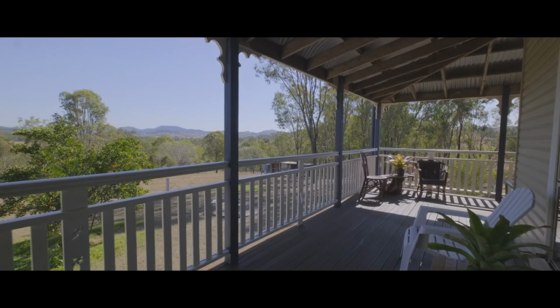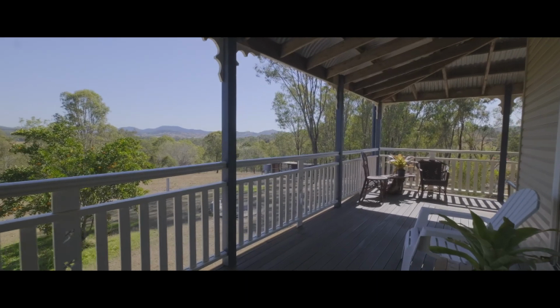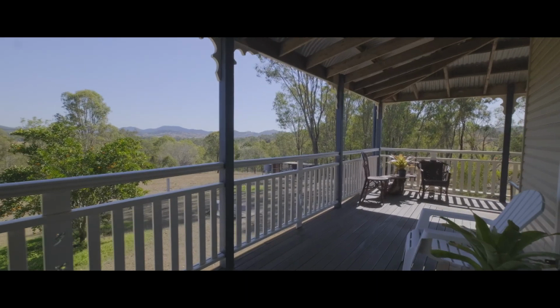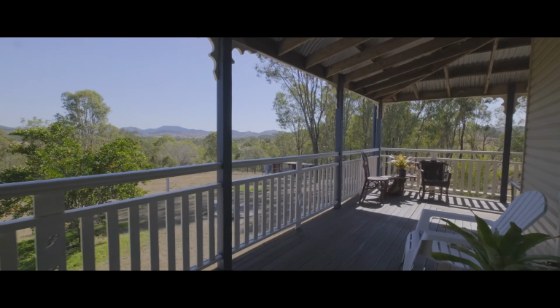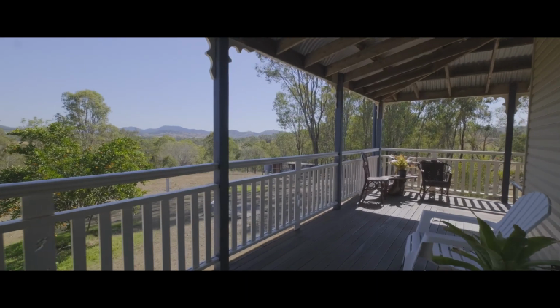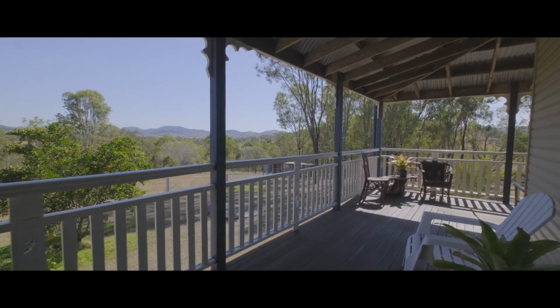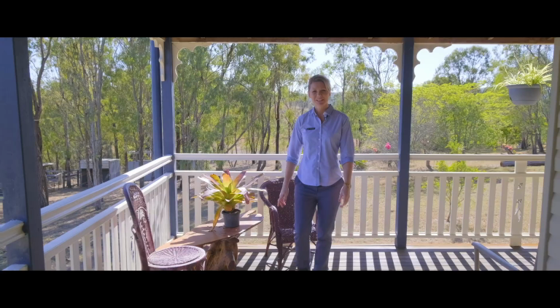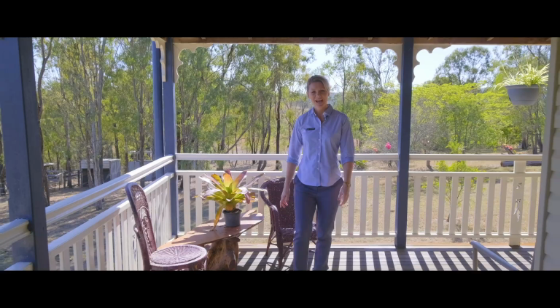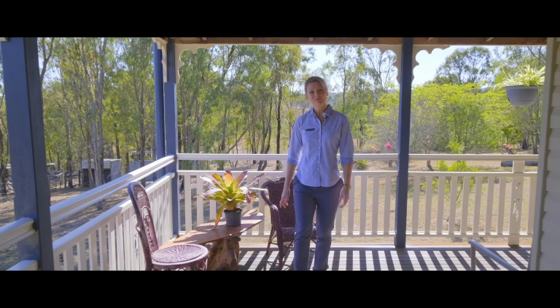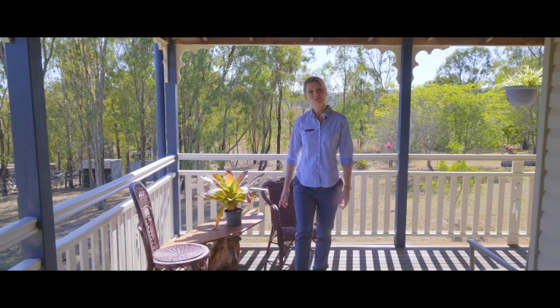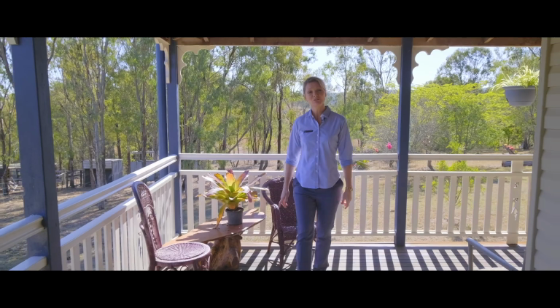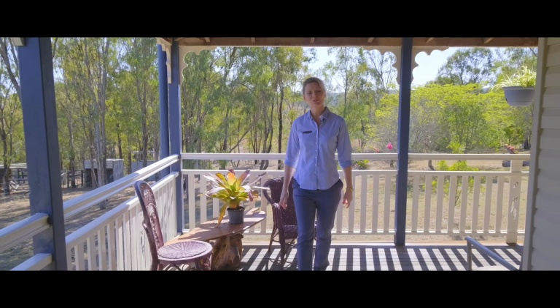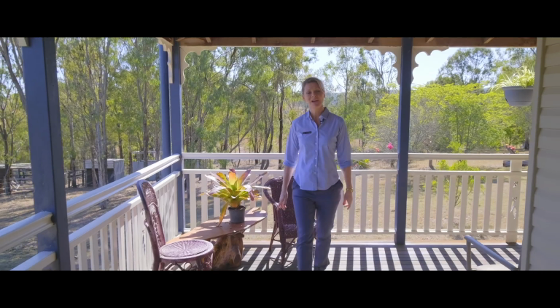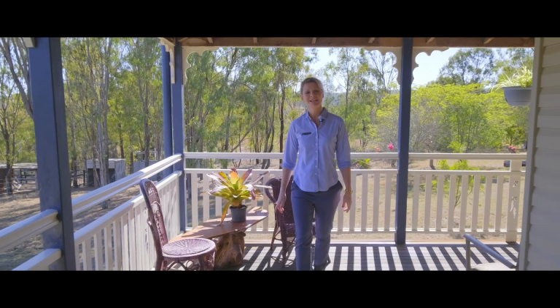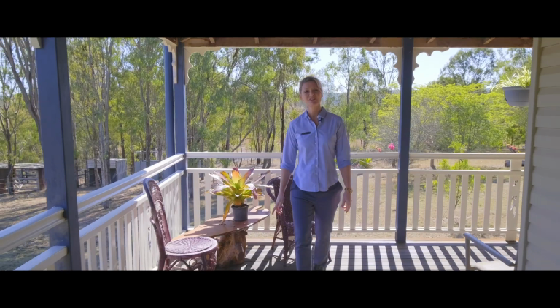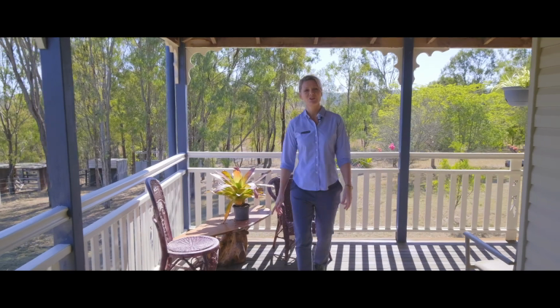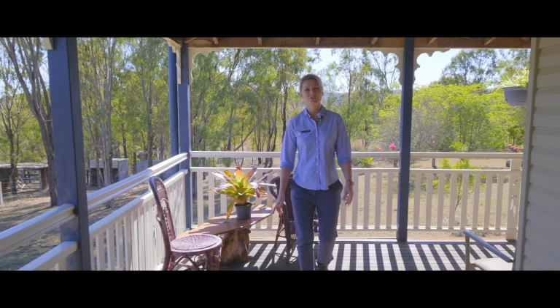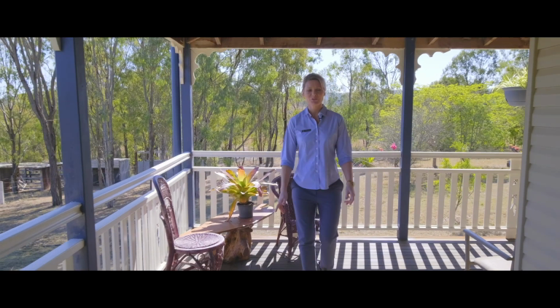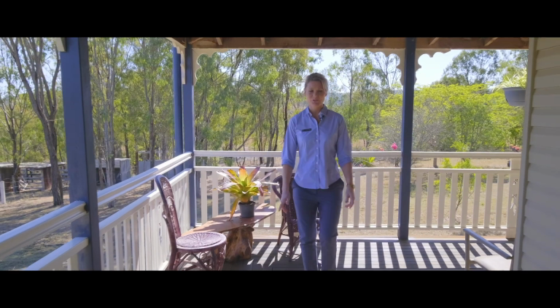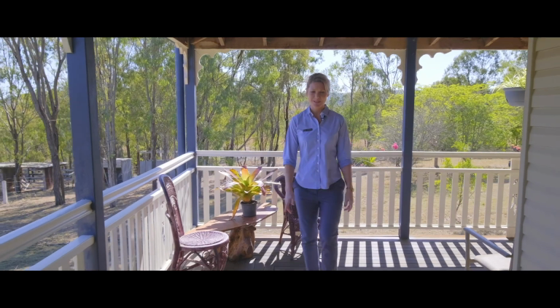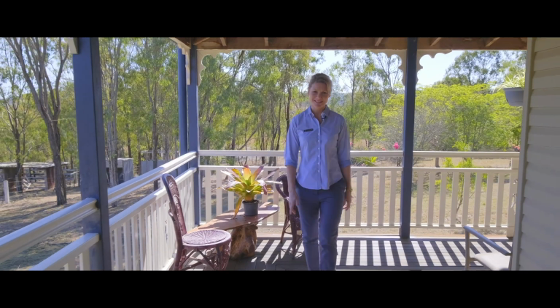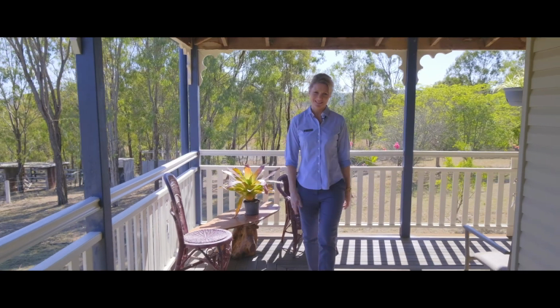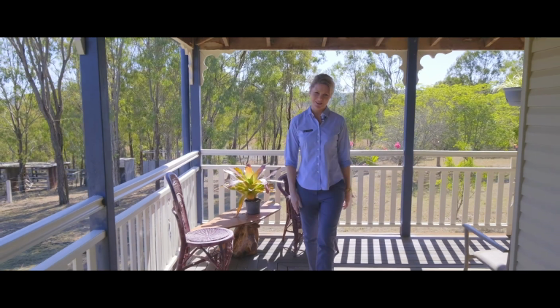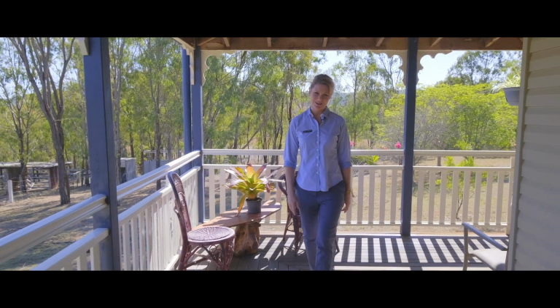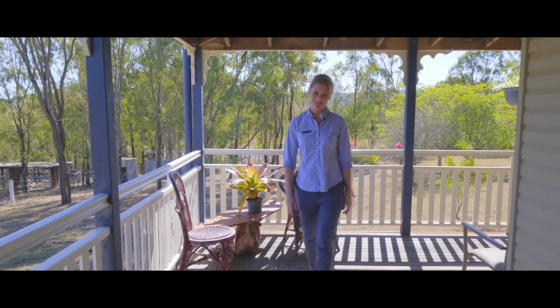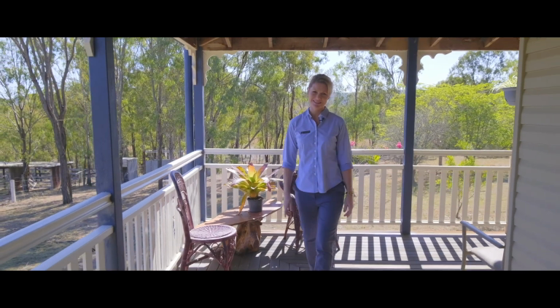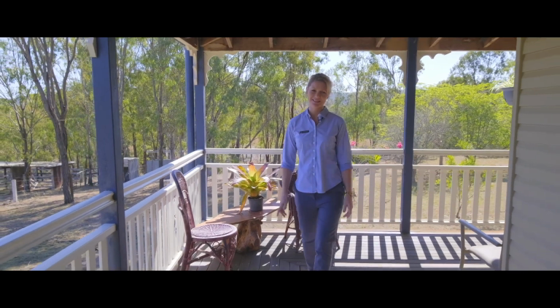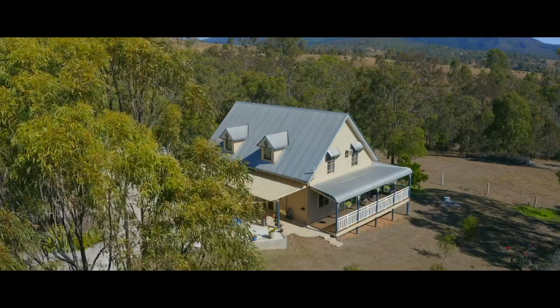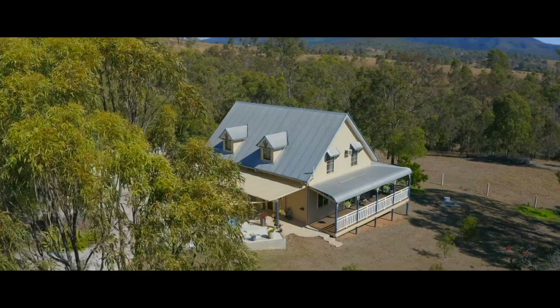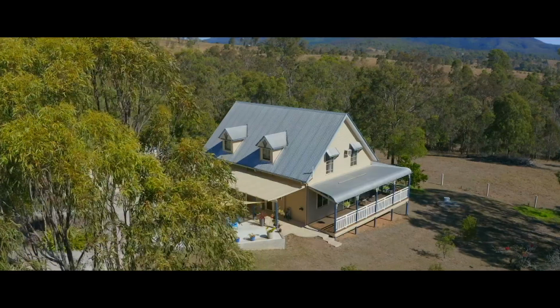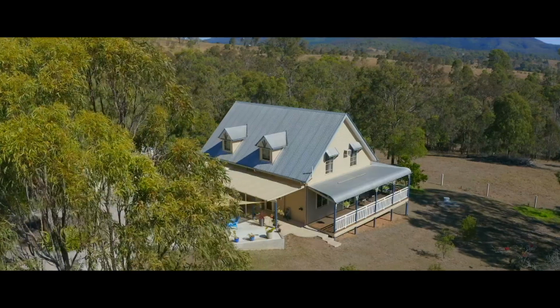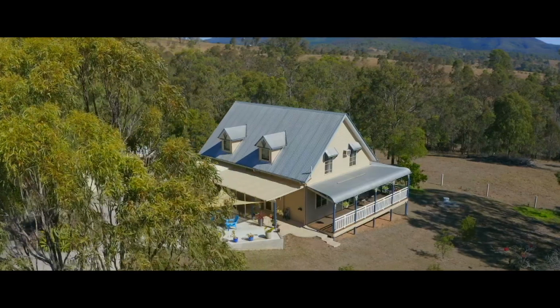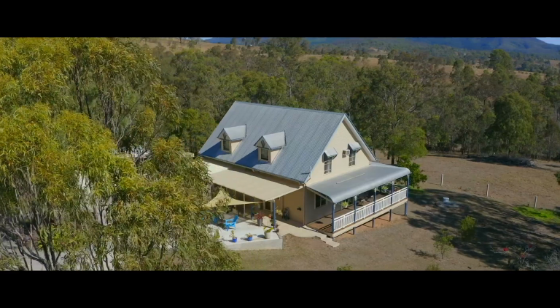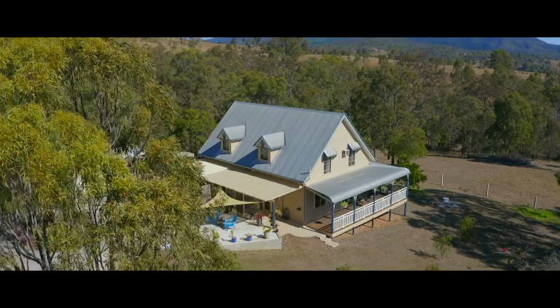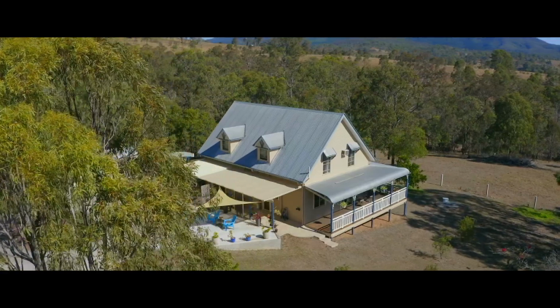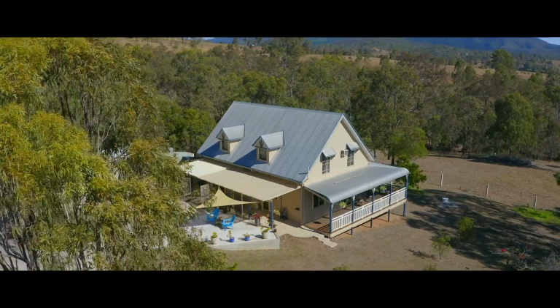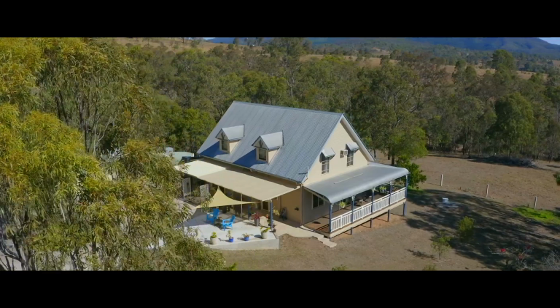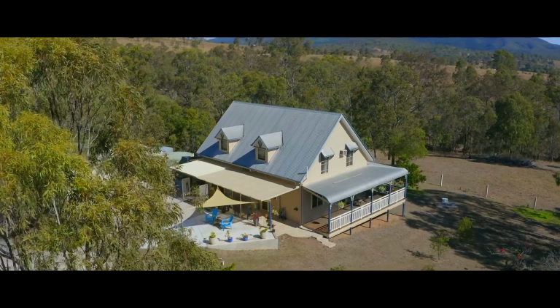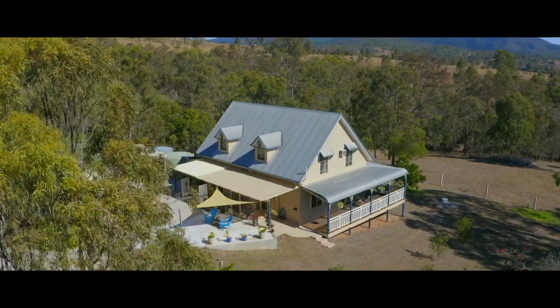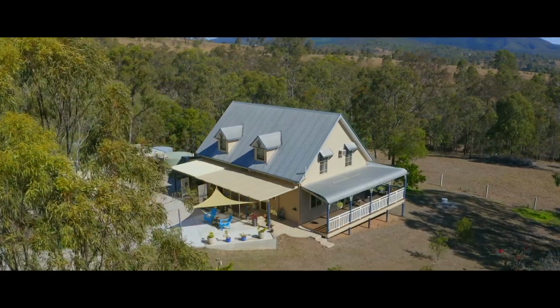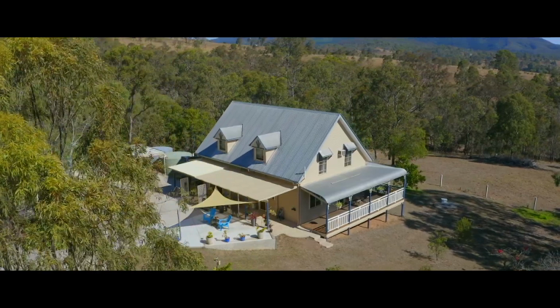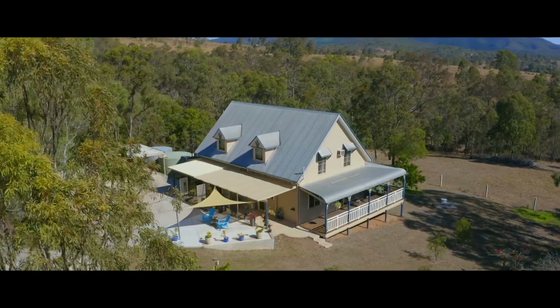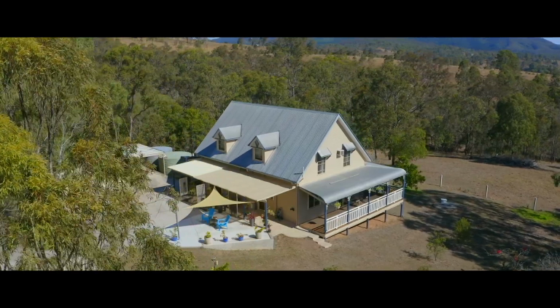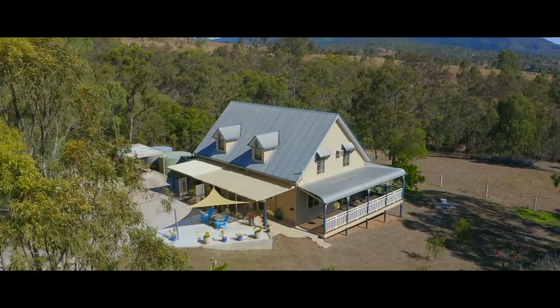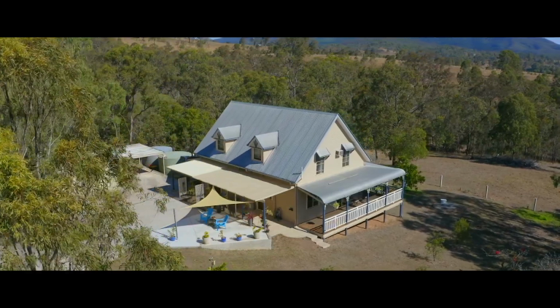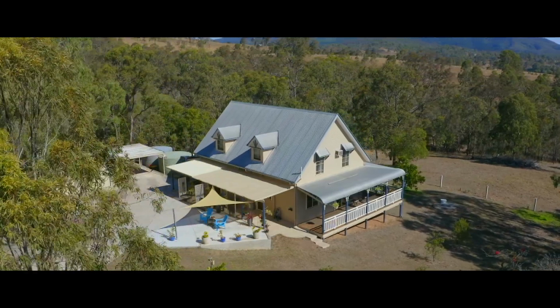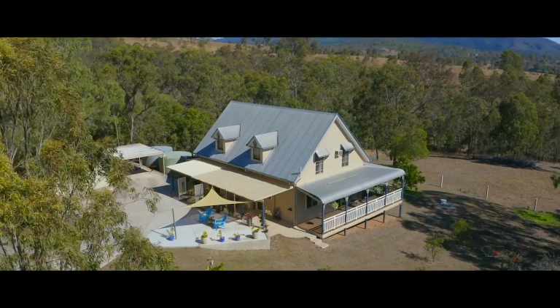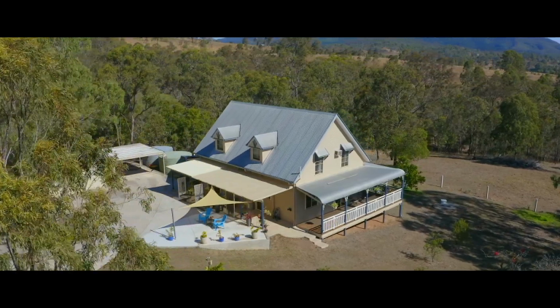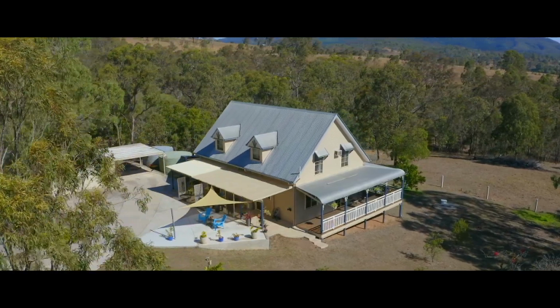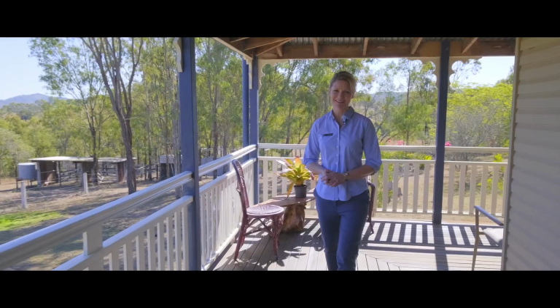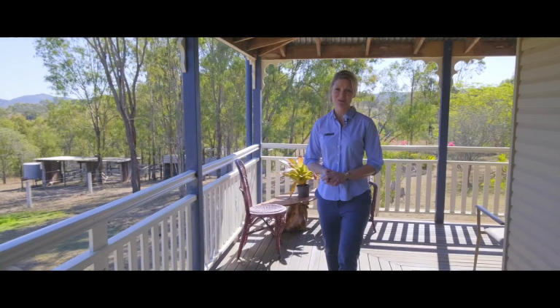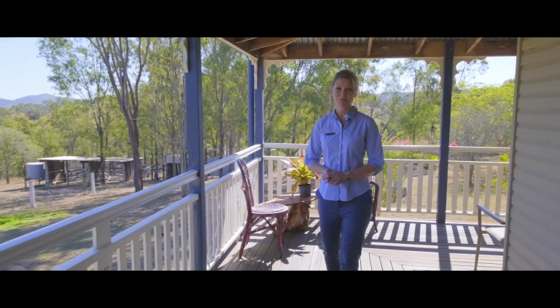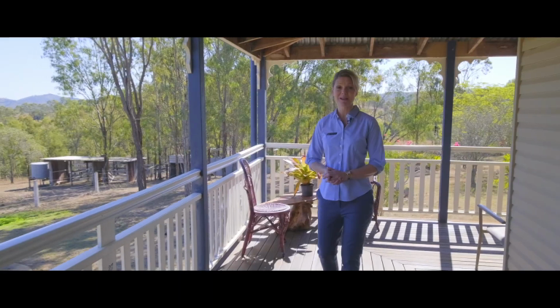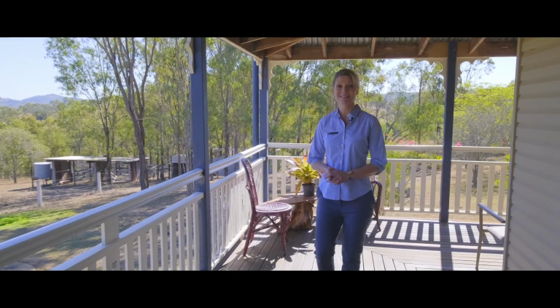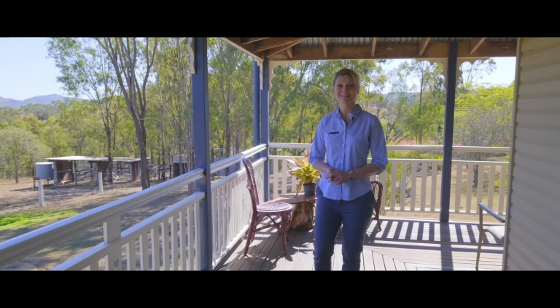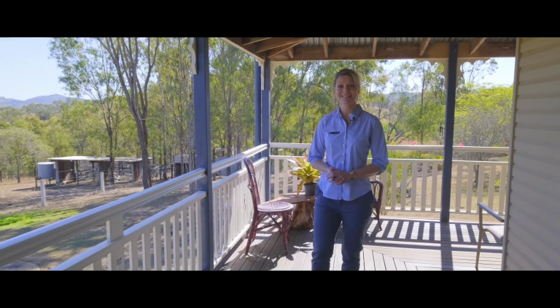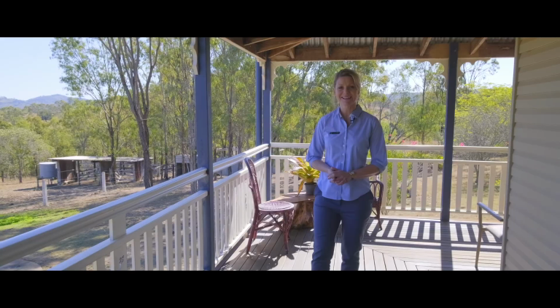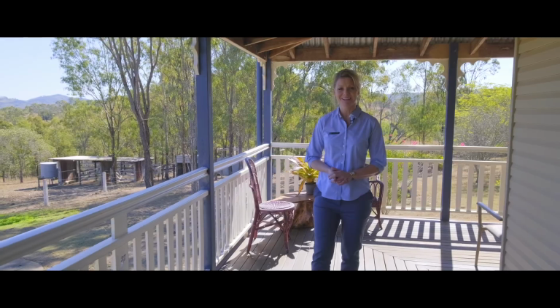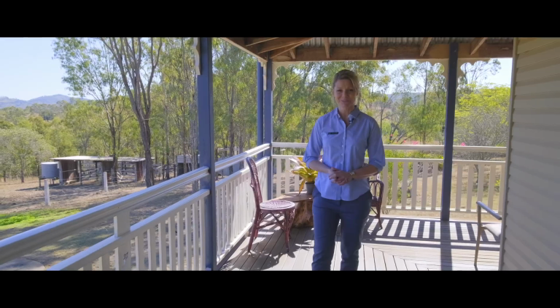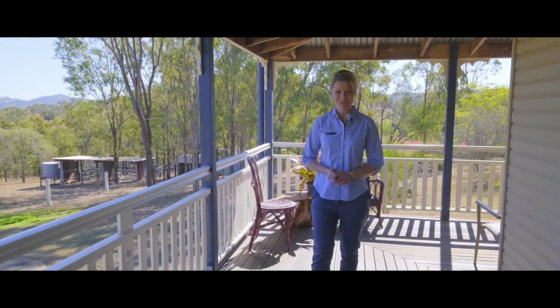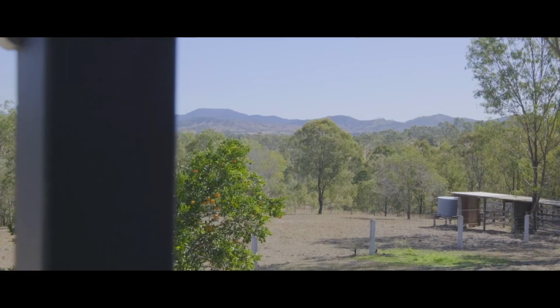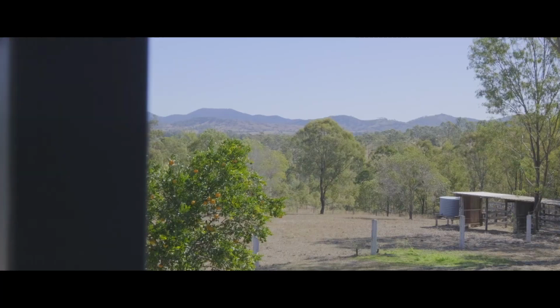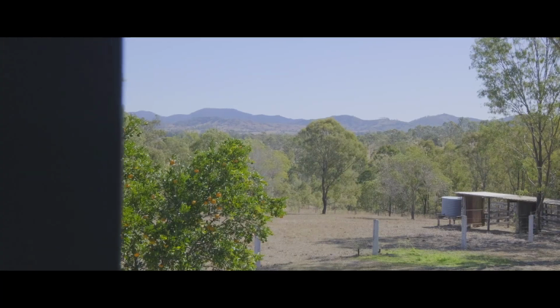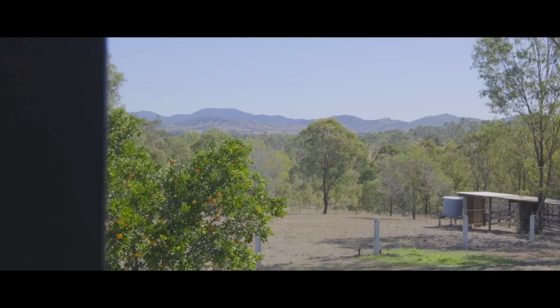With a covered veranda on three sides, there's plenty of places to relax and take in the amazing country views.